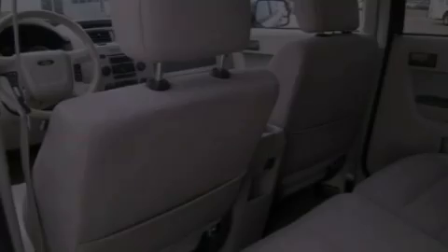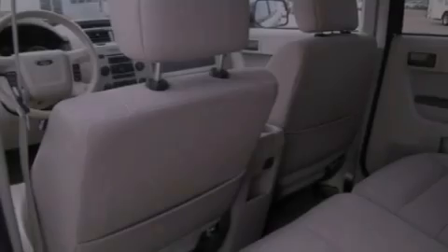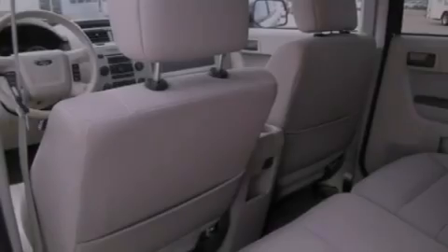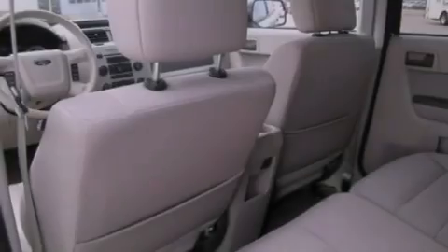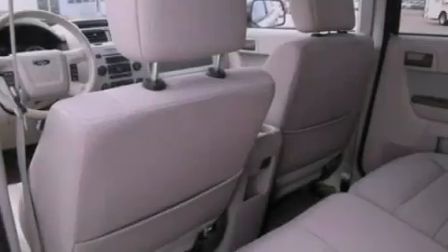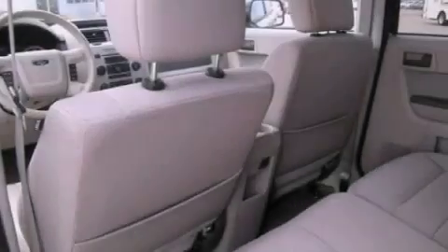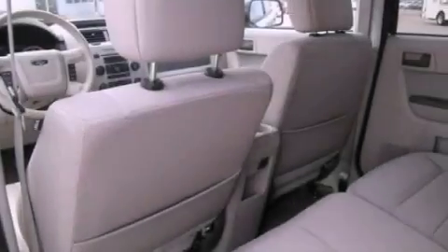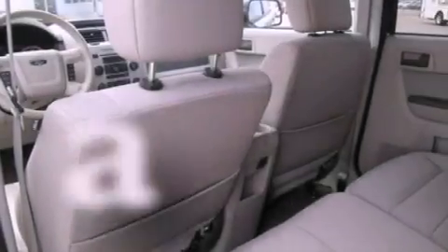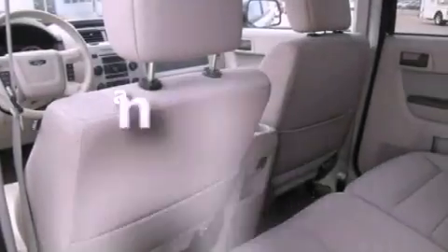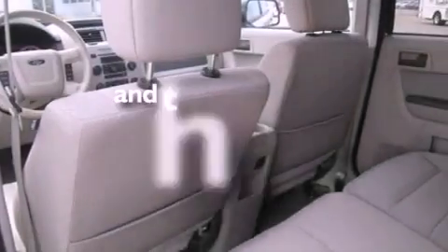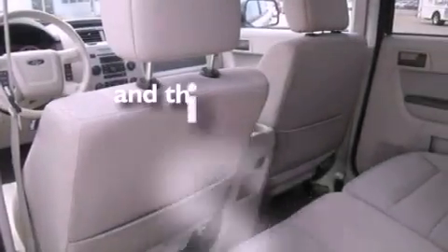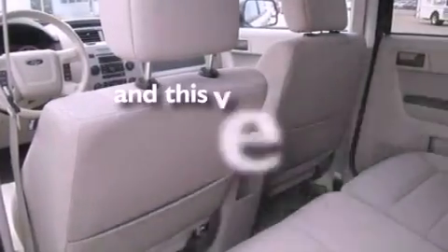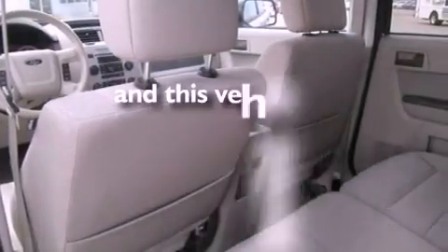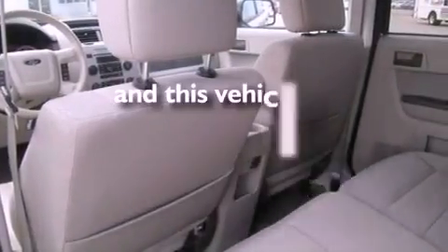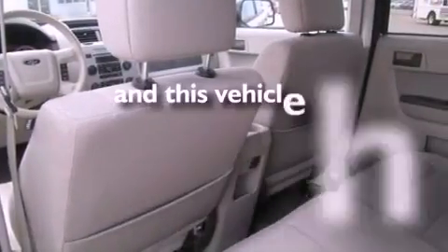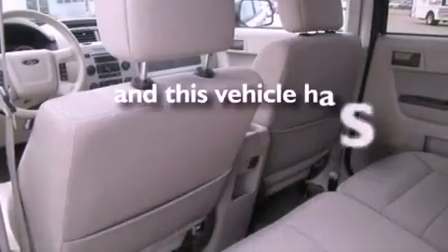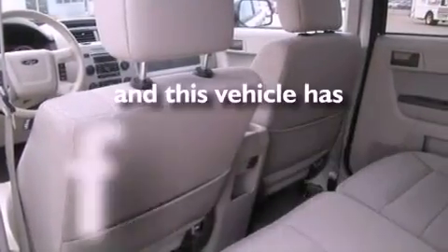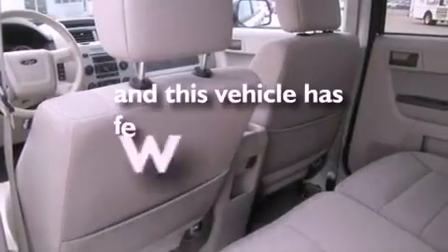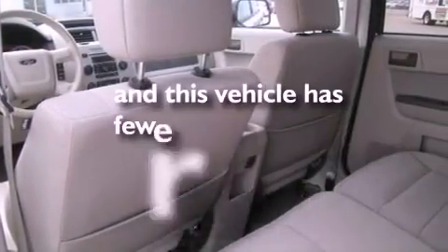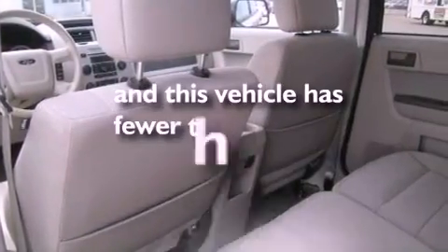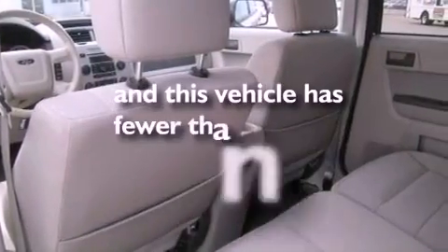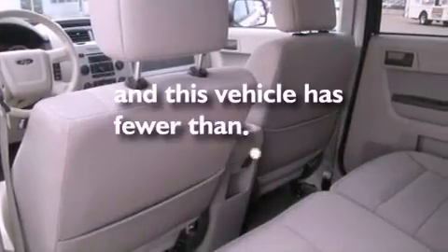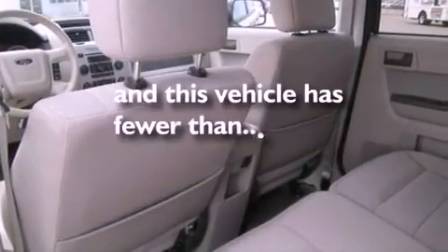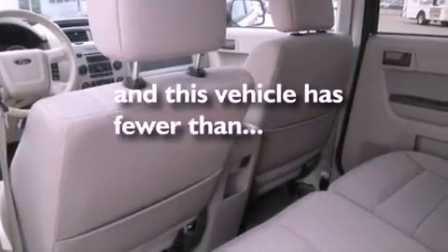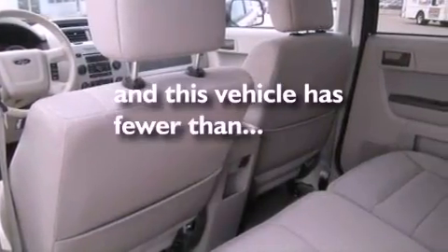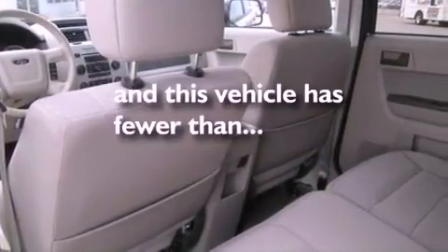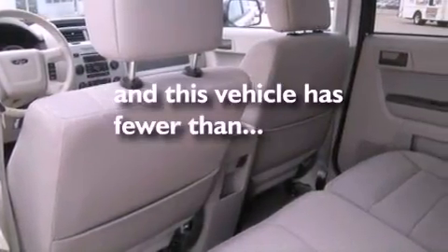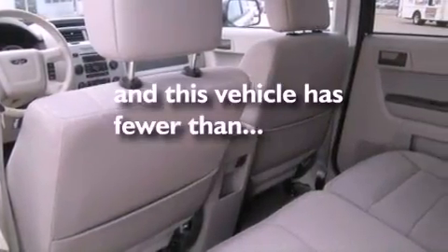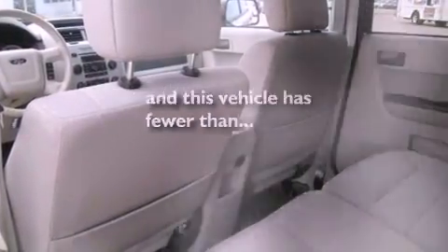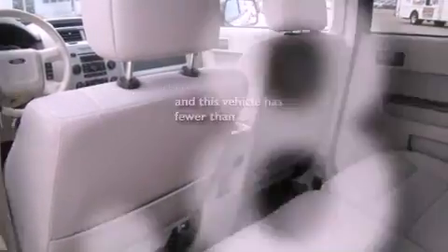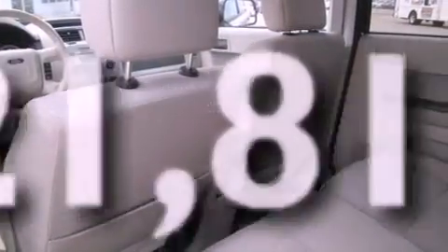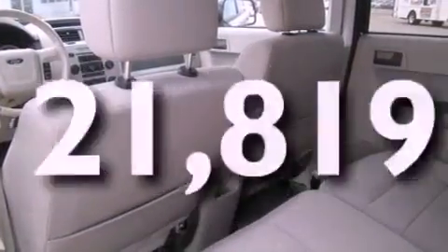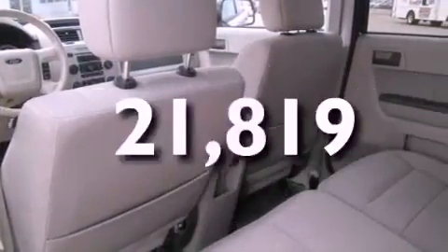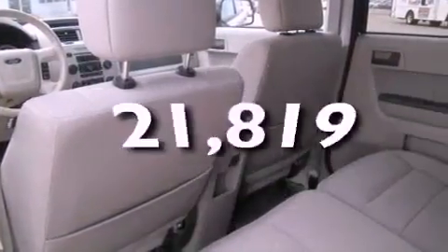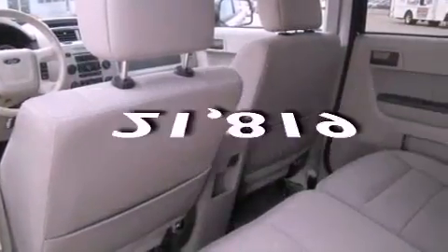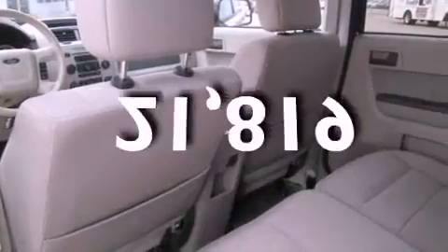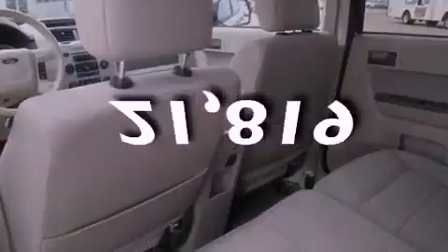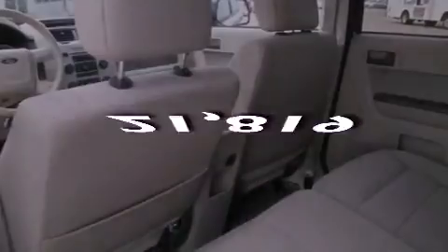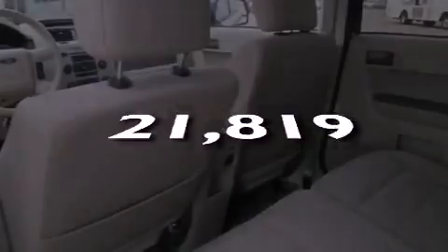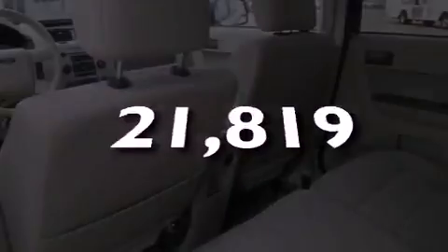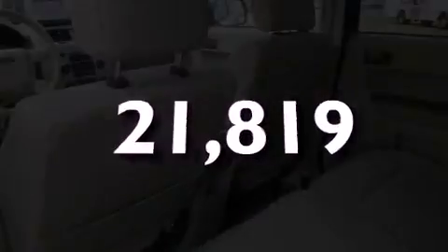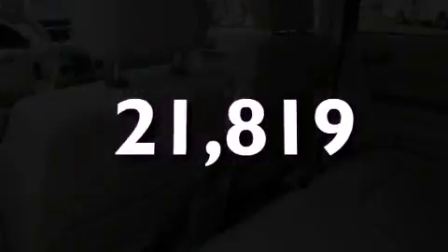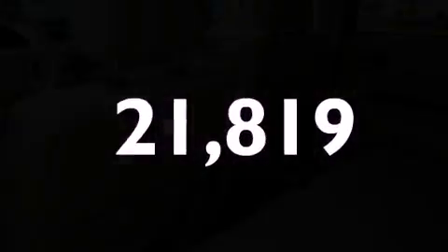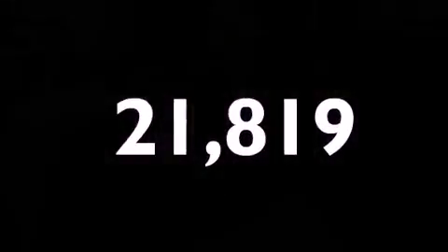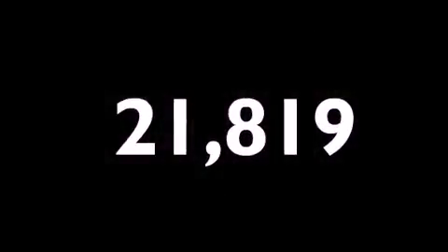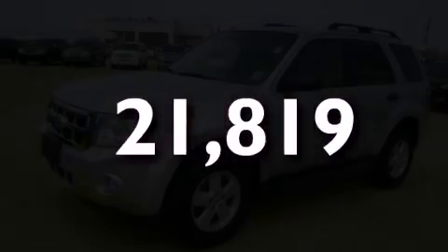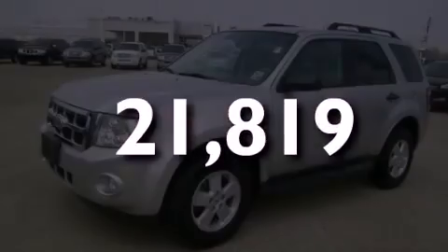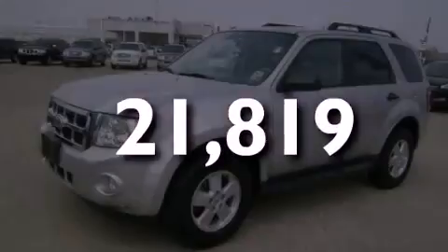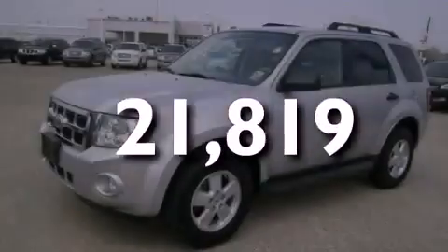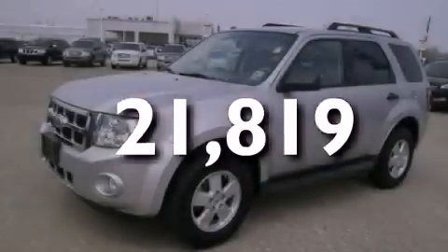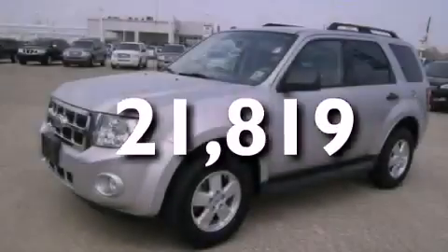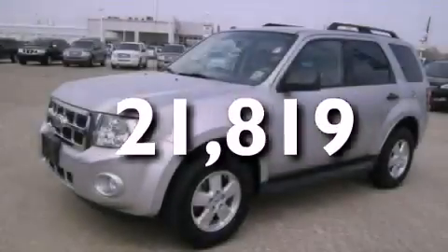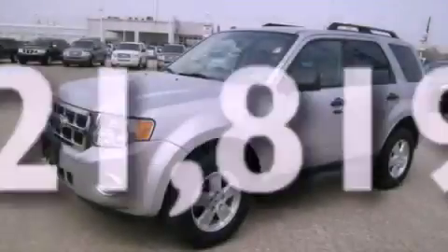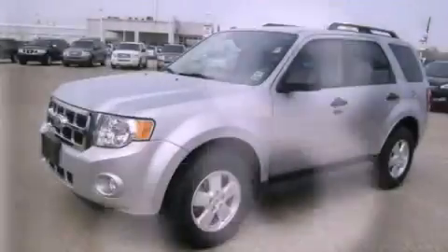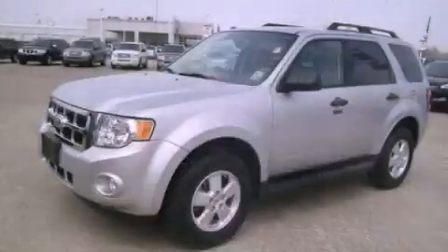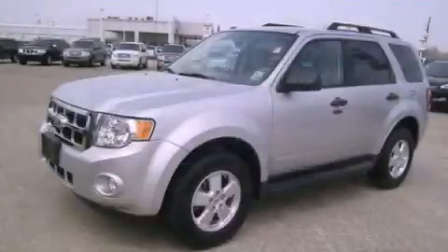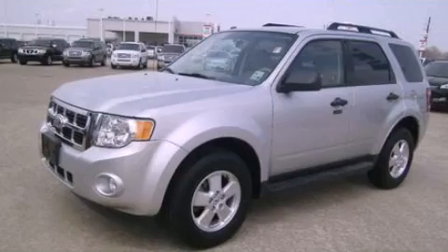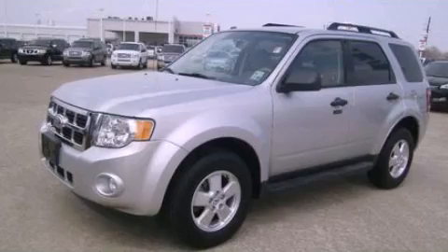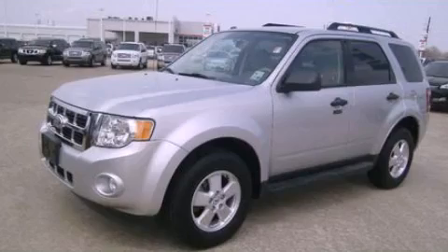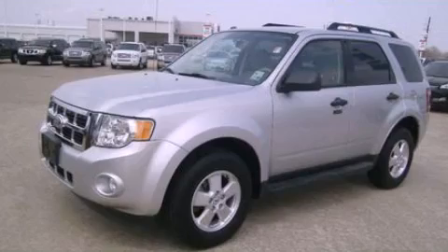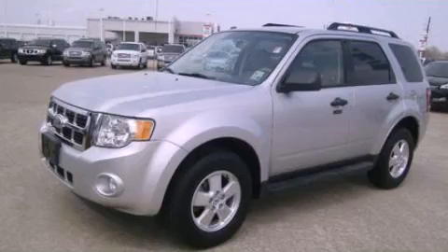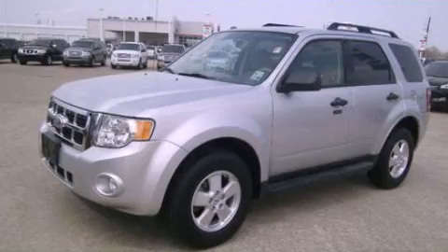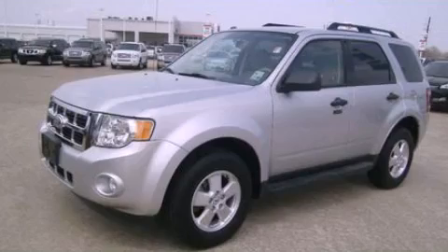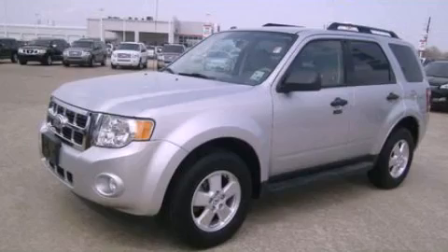This vehicle has fewer than 22,000 miles on the odometer. Contact us today to arrange your test drive.